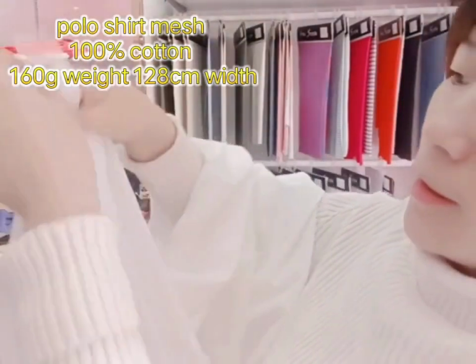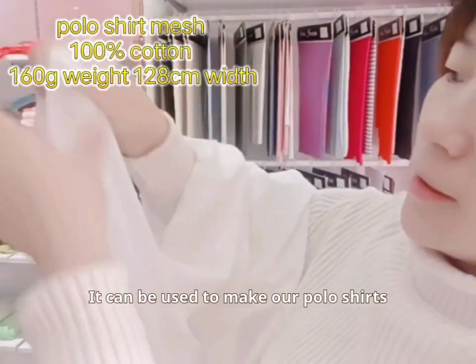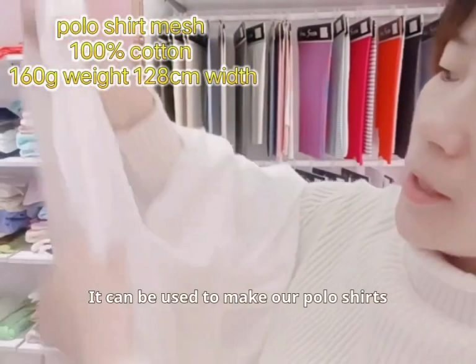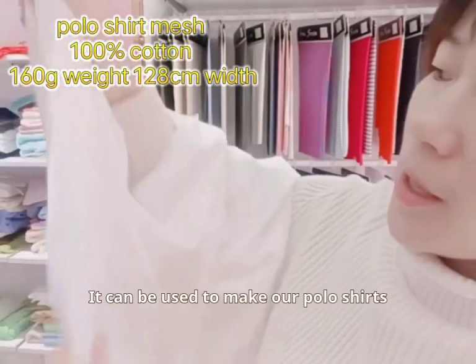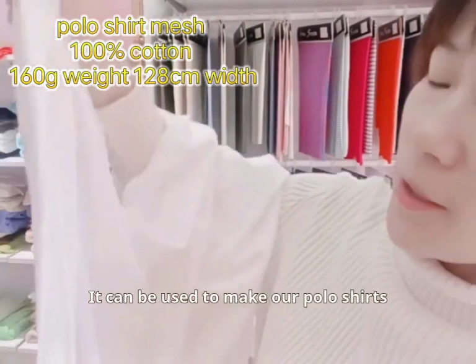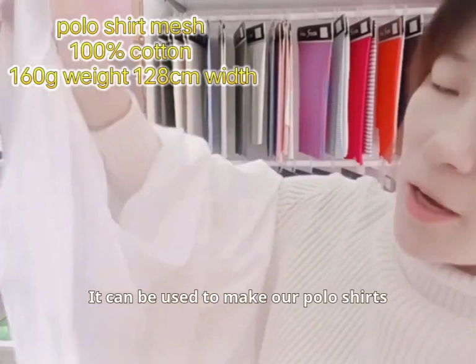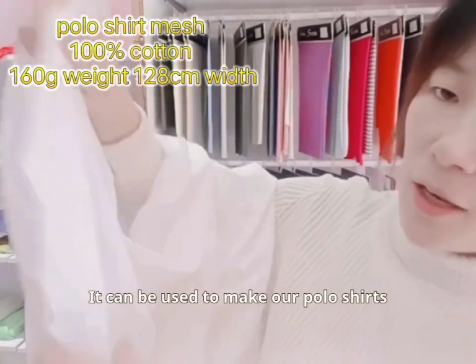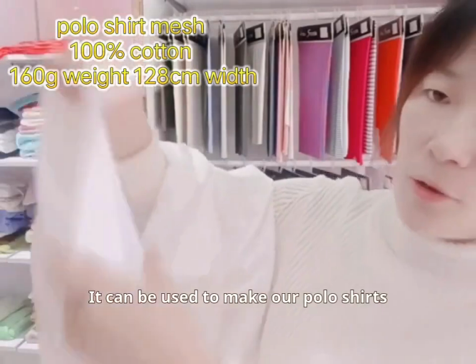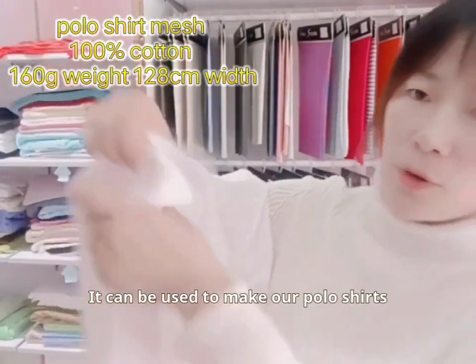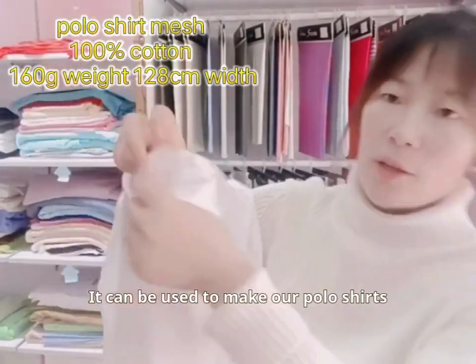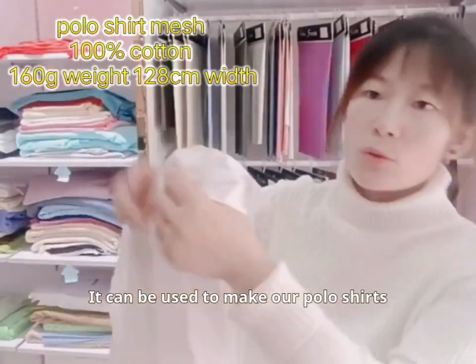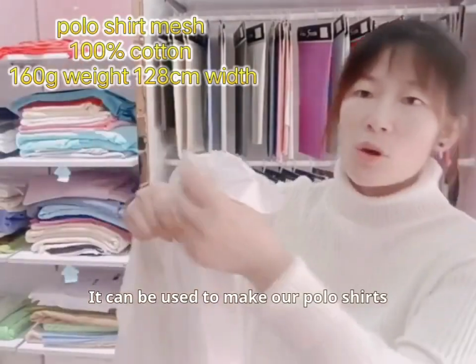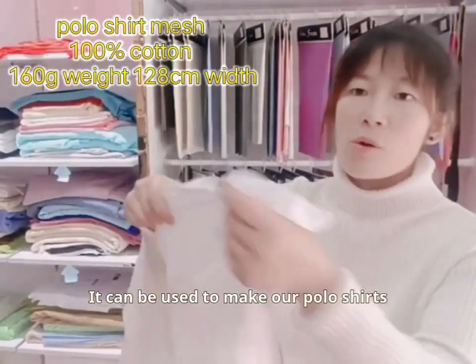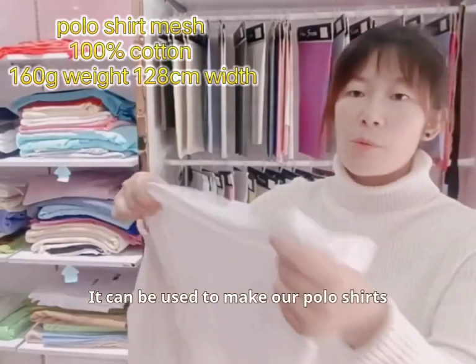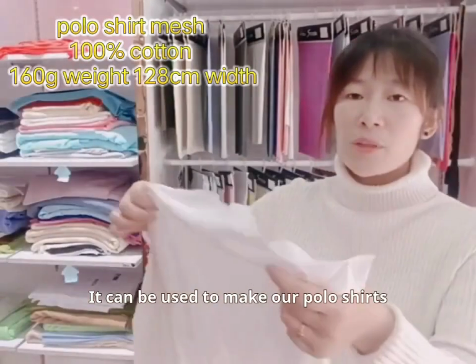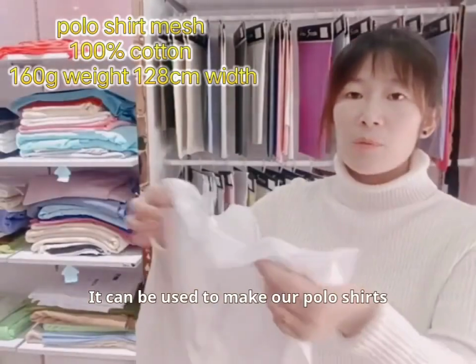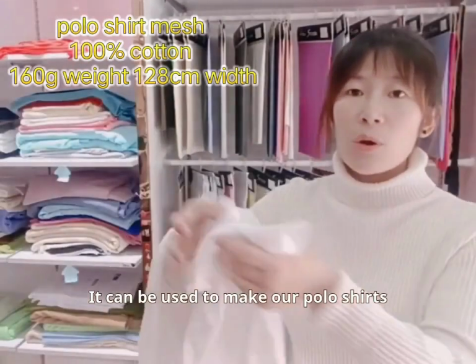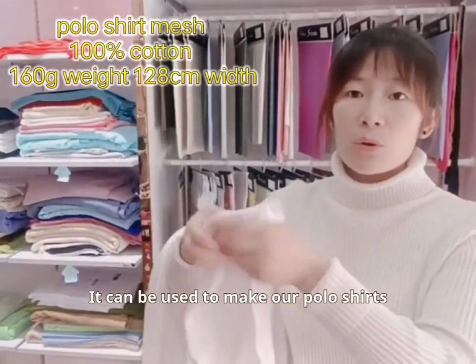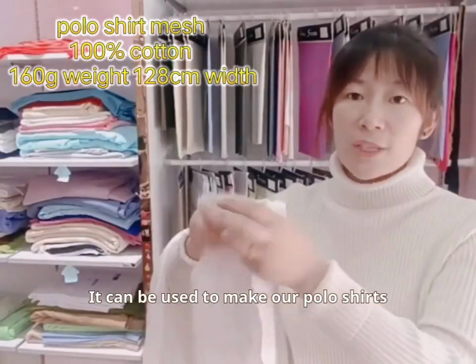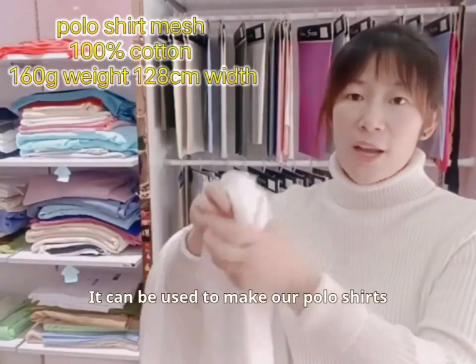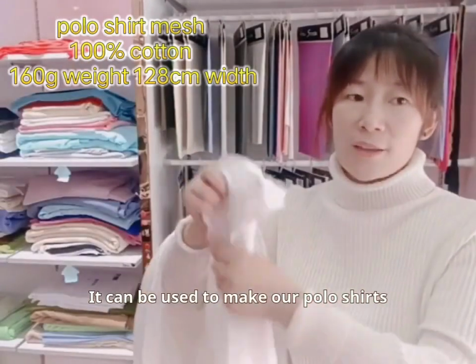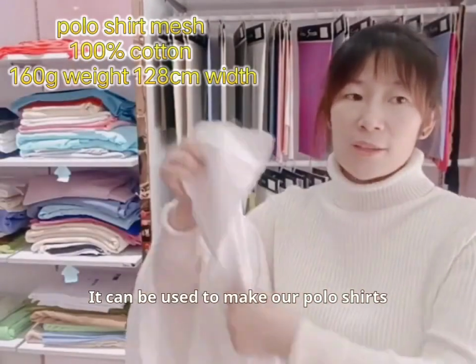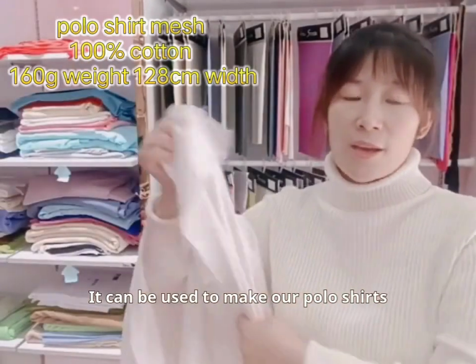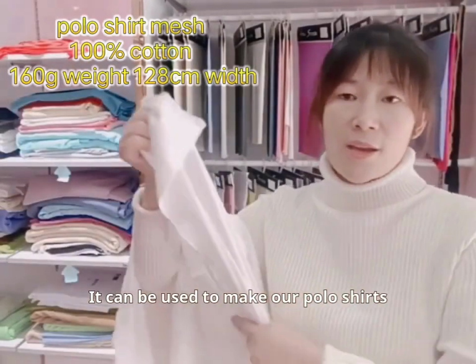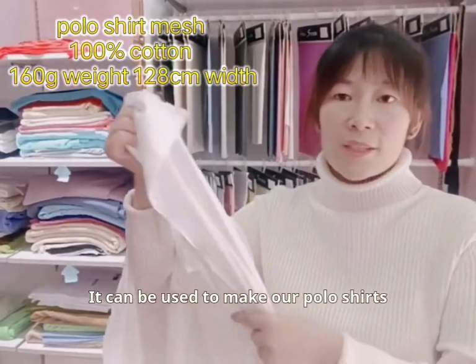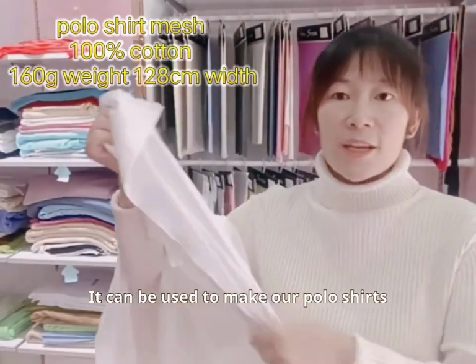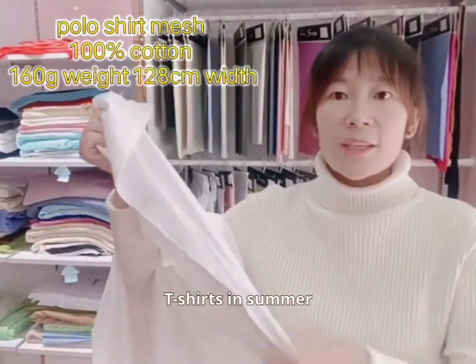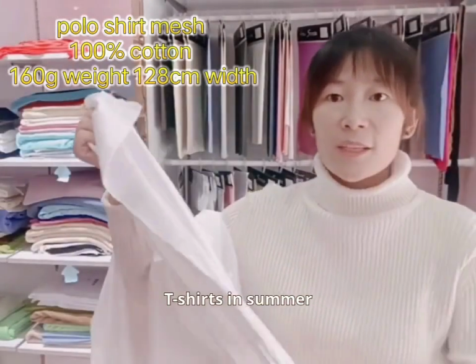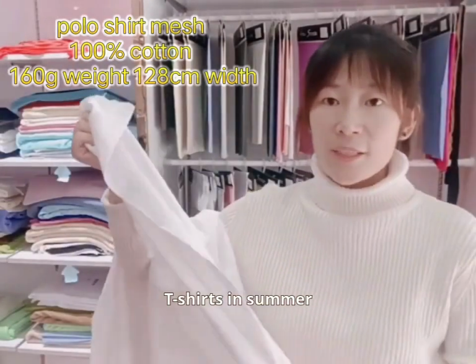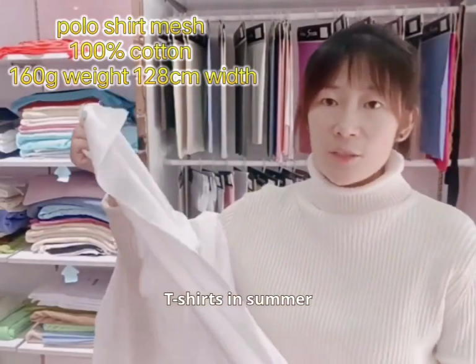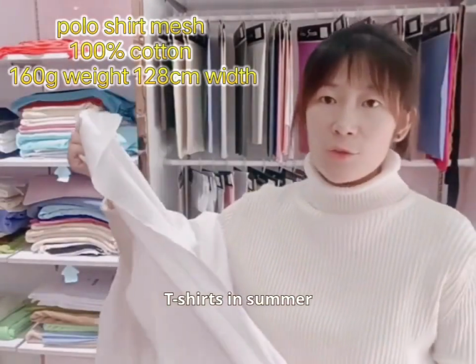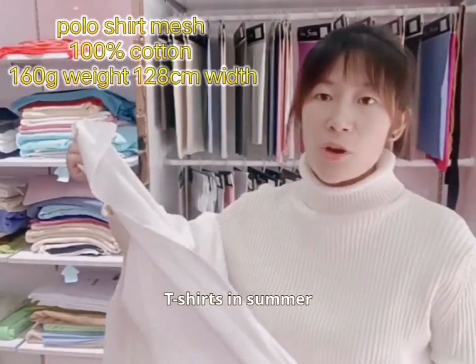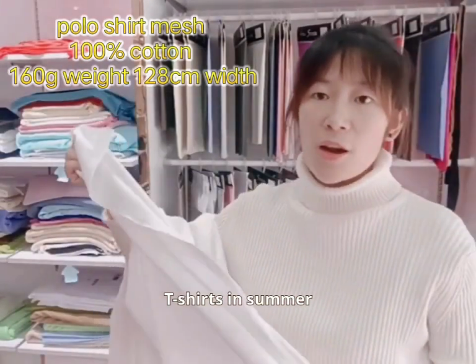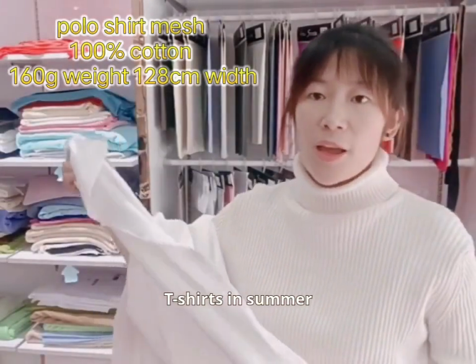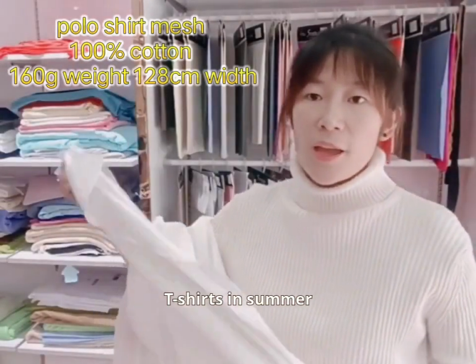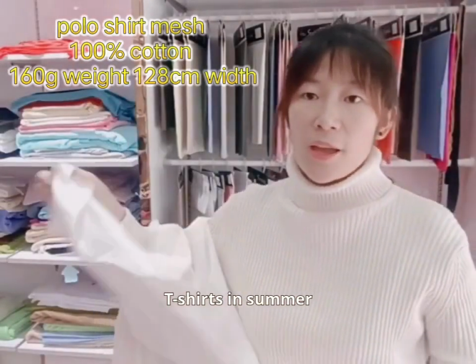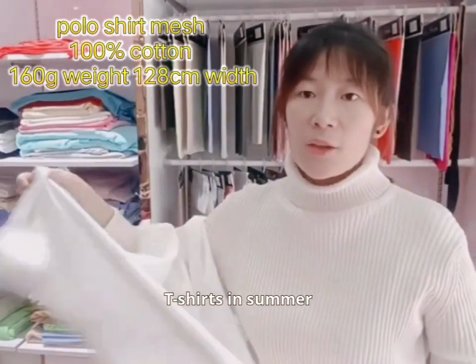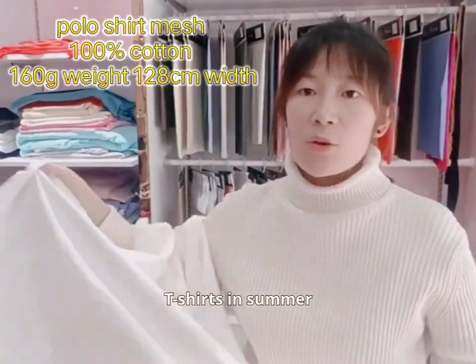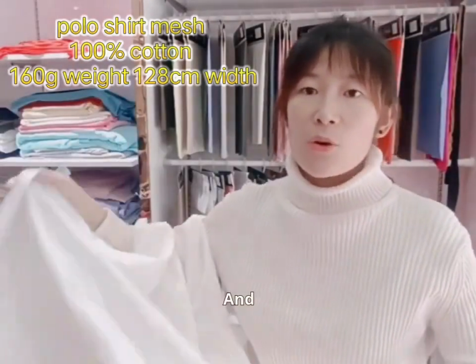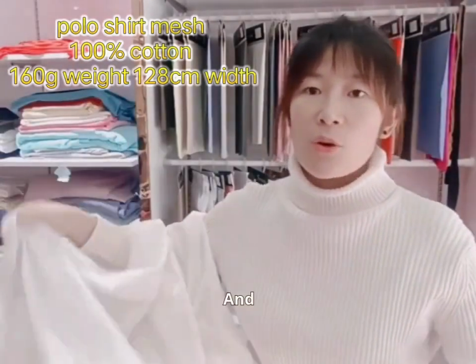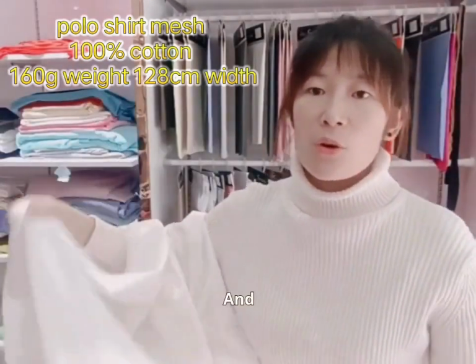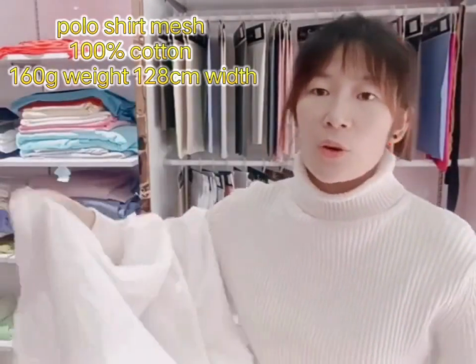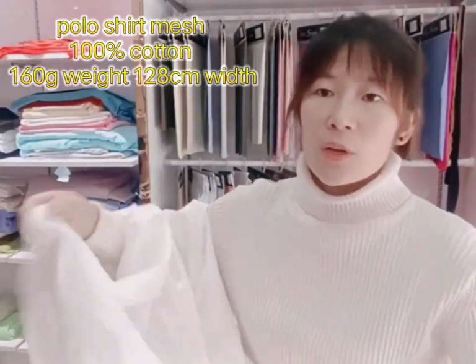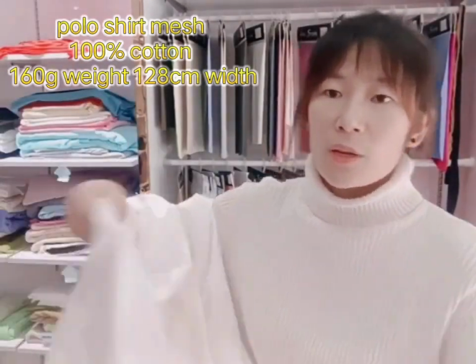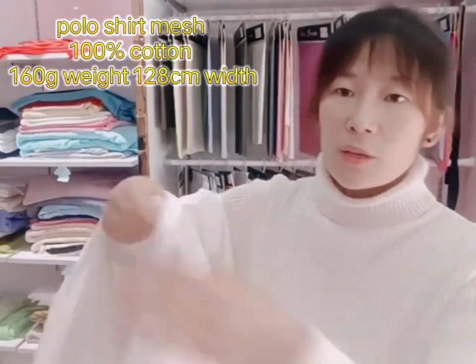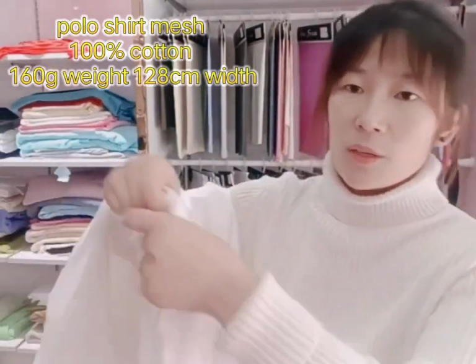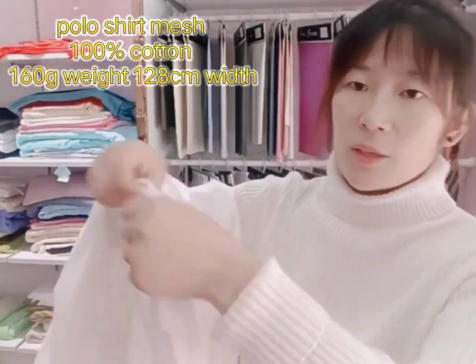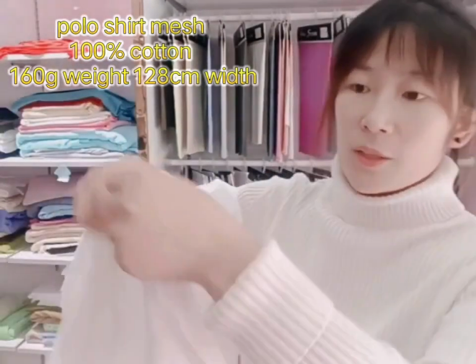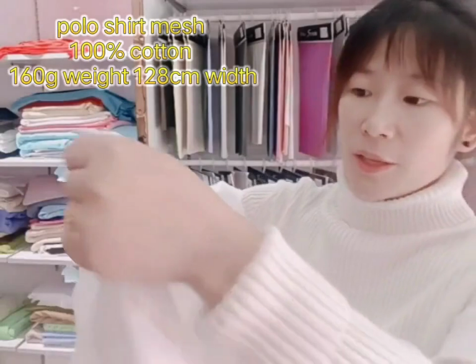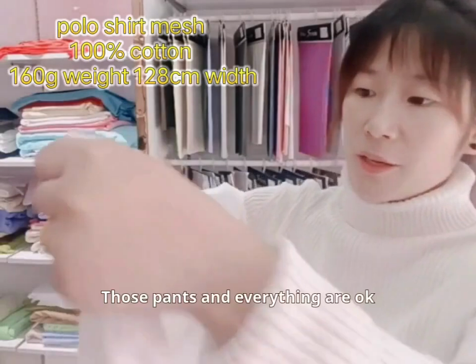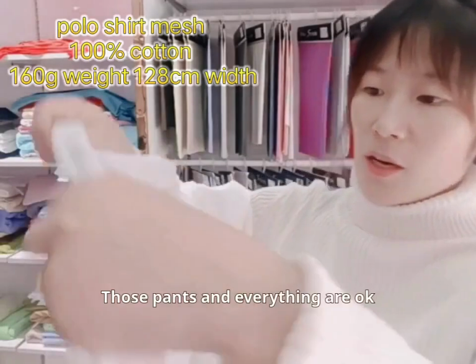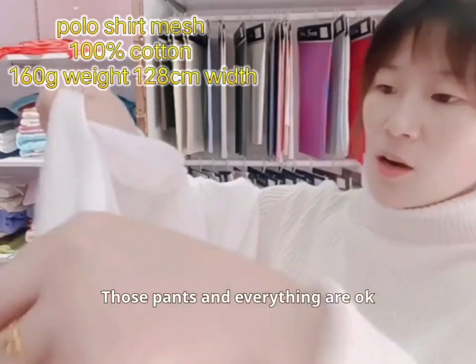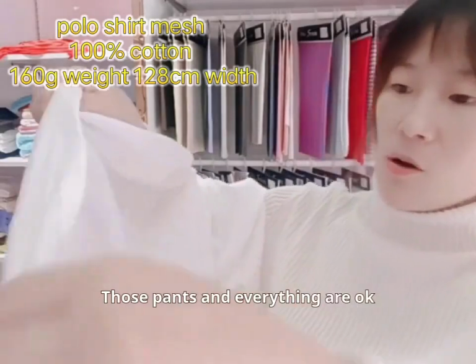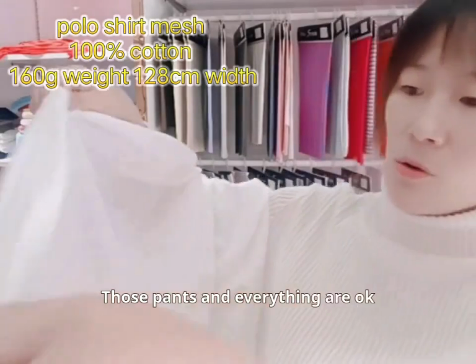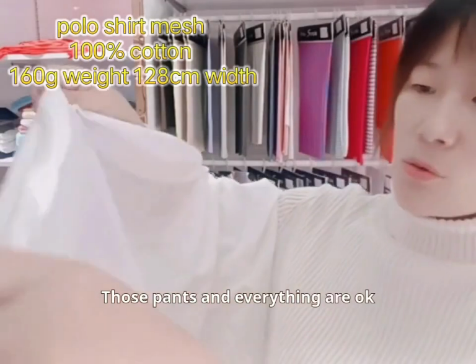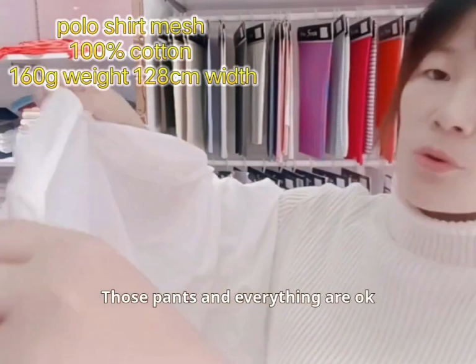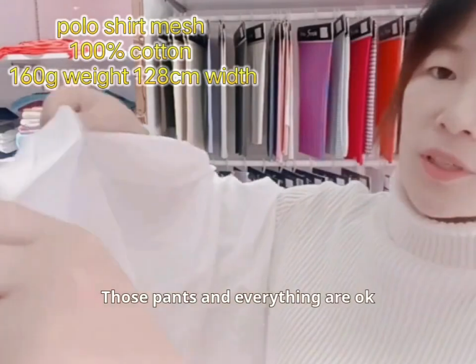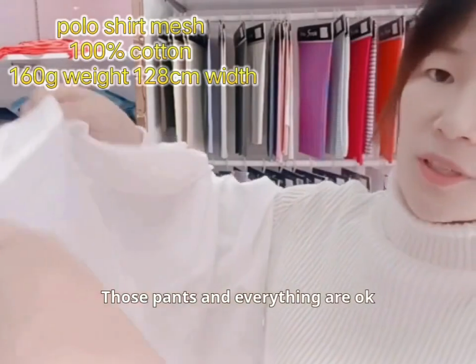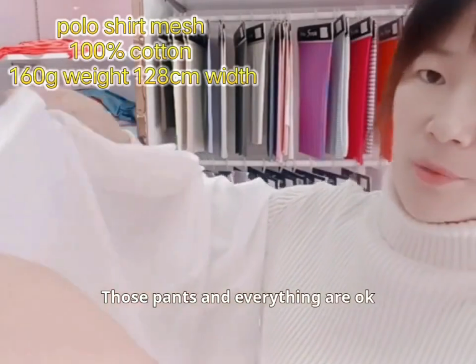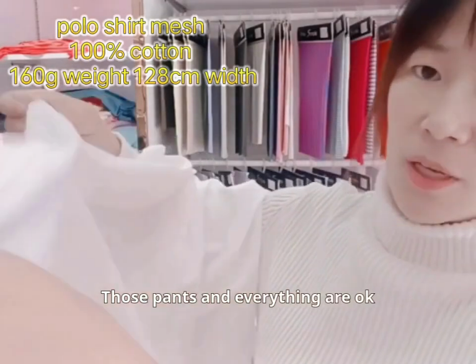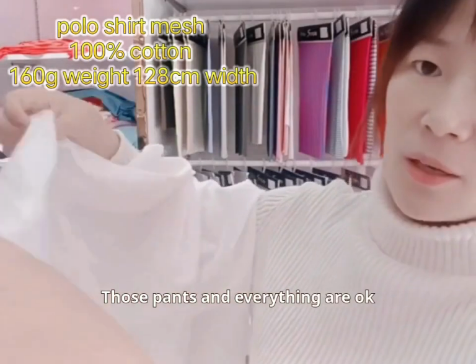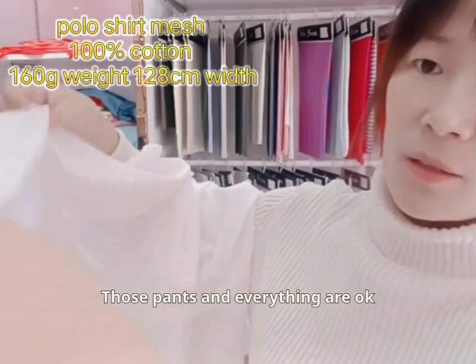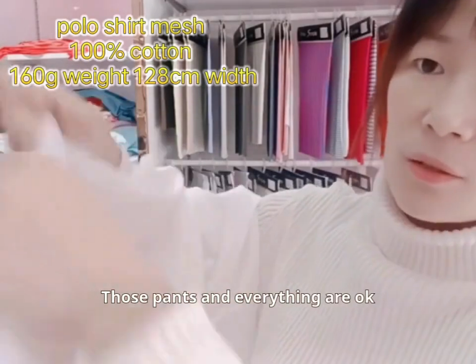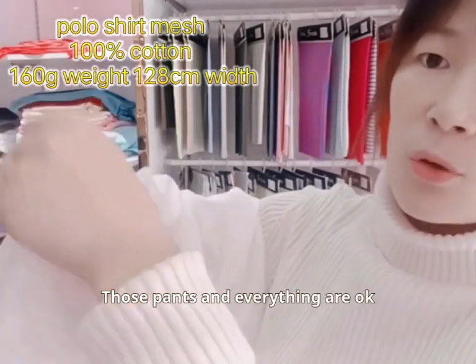It can be used to make our polo shirts, t-shirts in summer, and those pants and everything are okay.